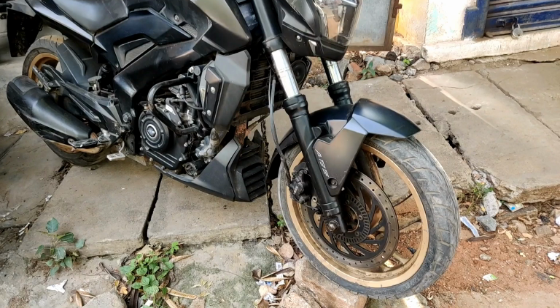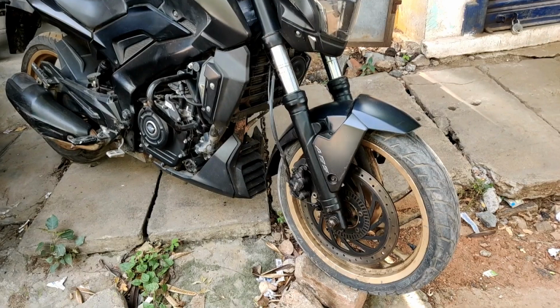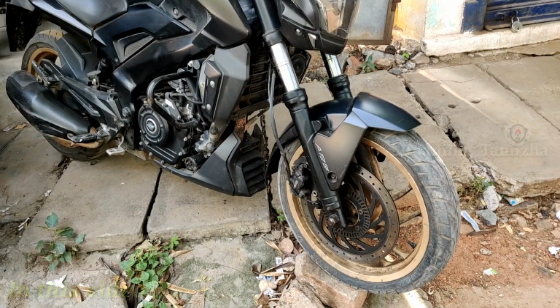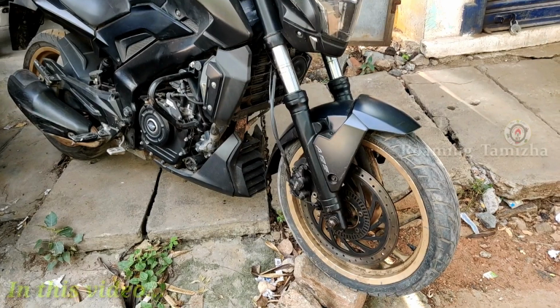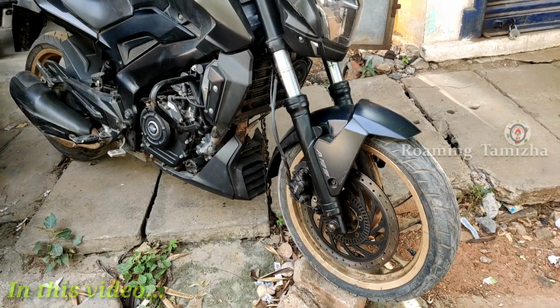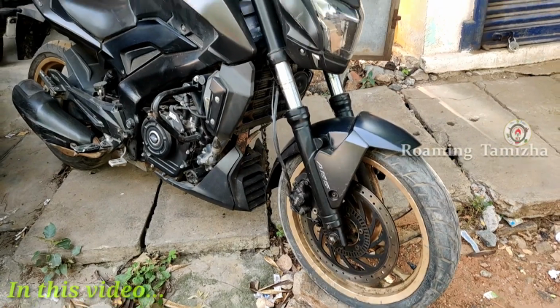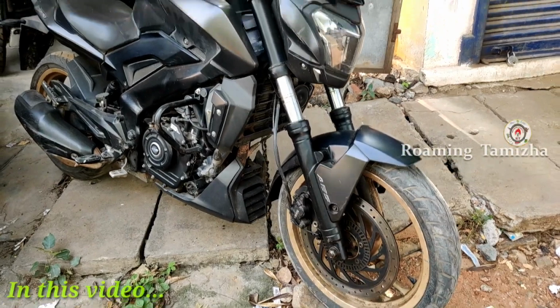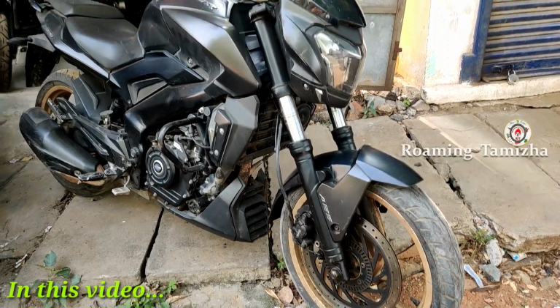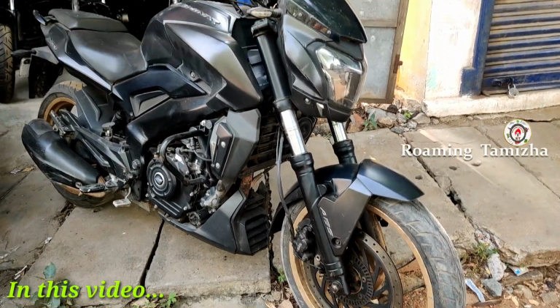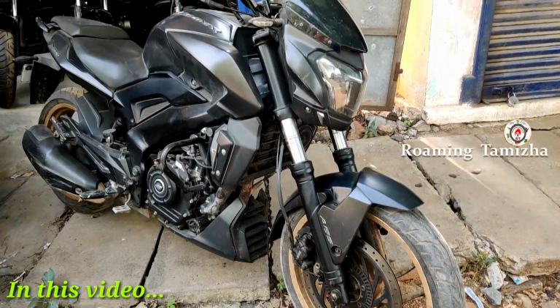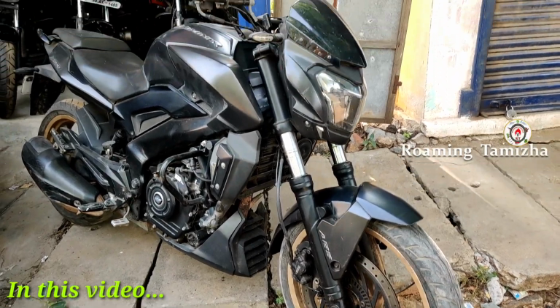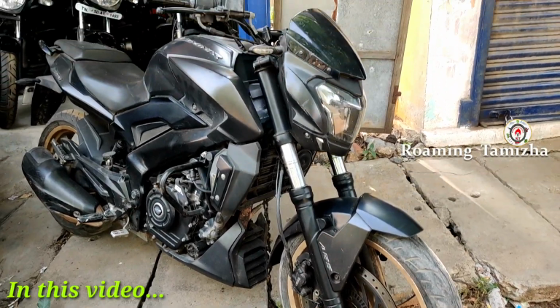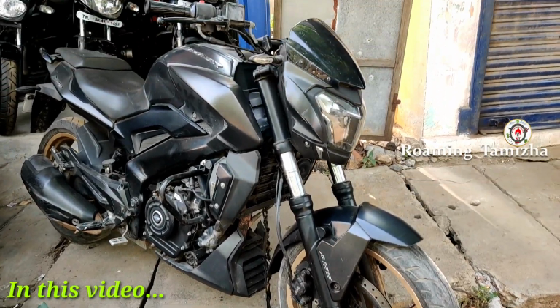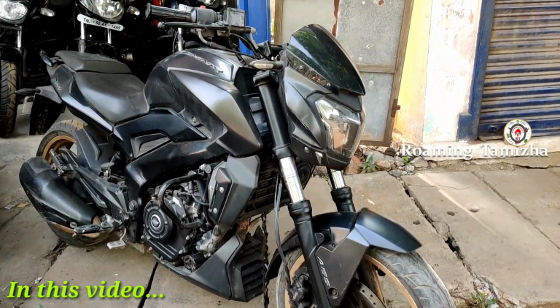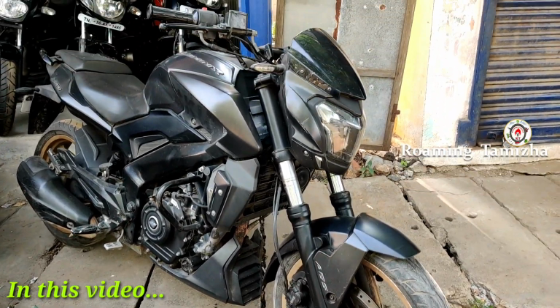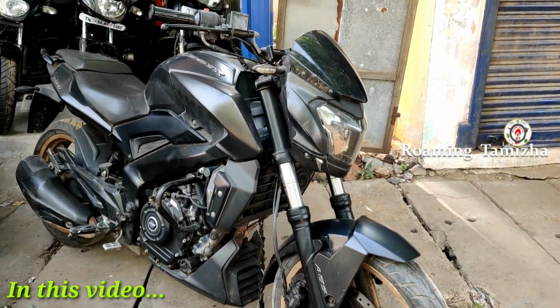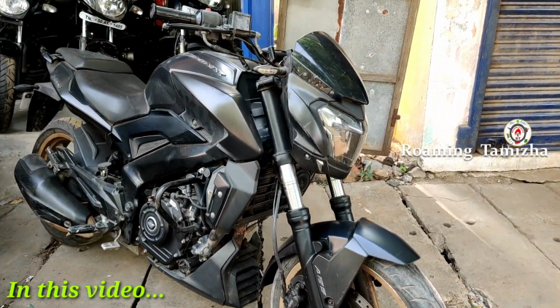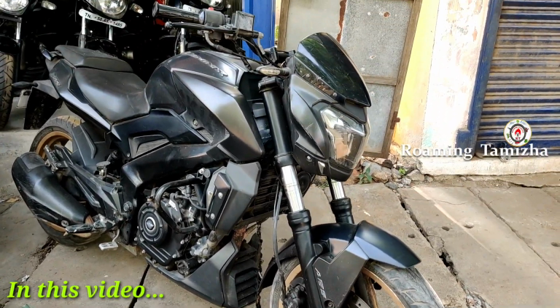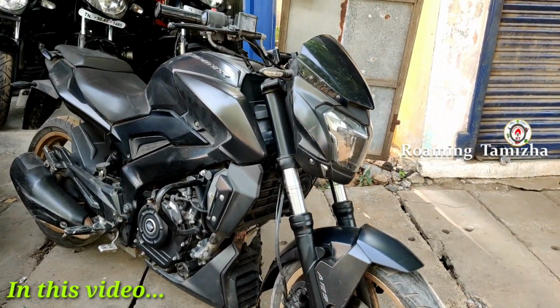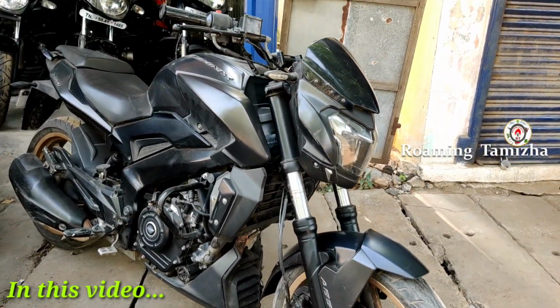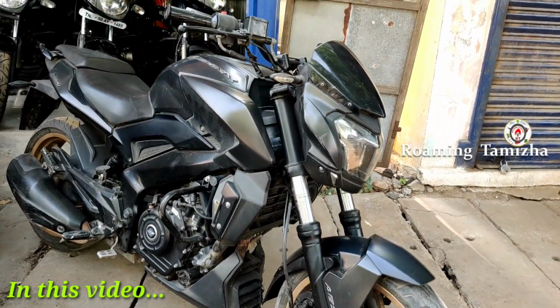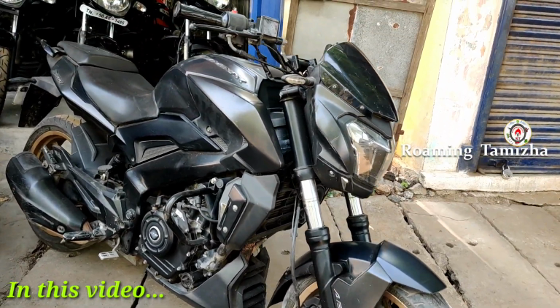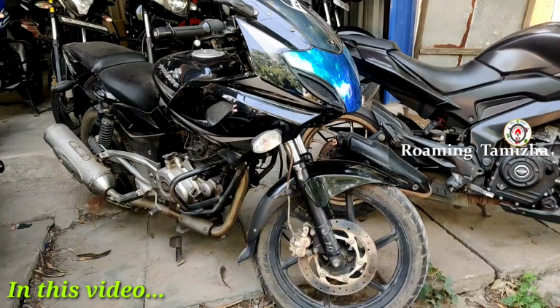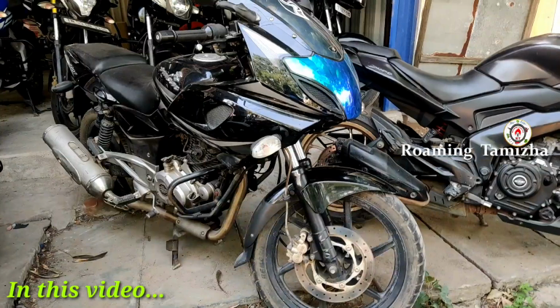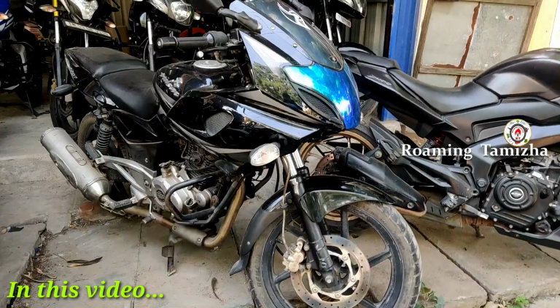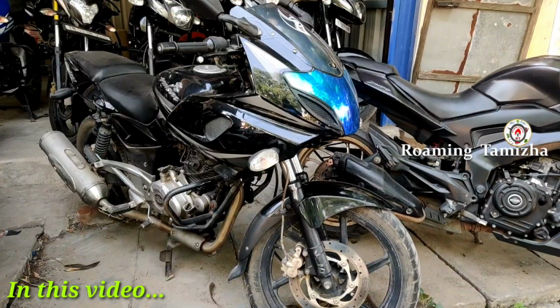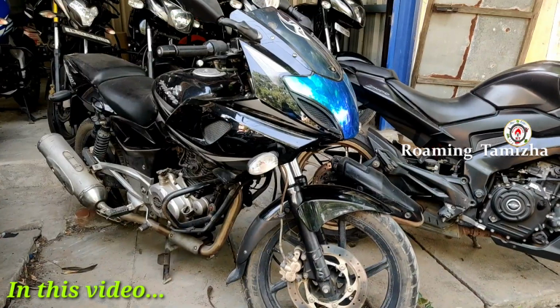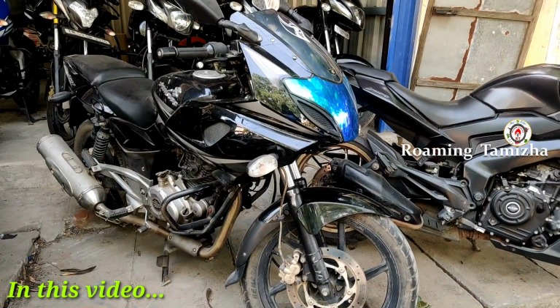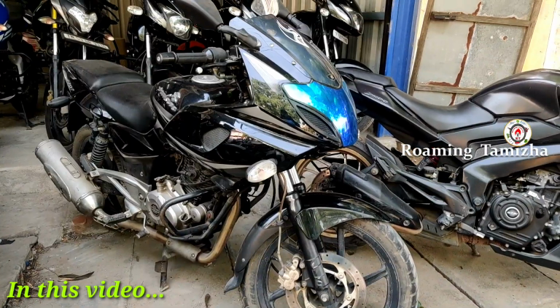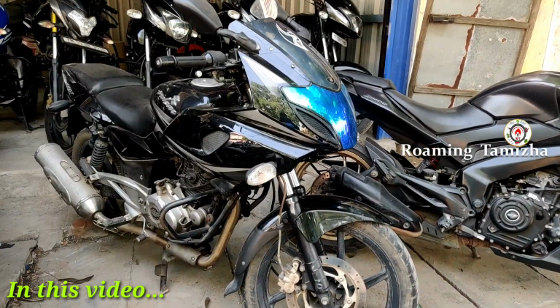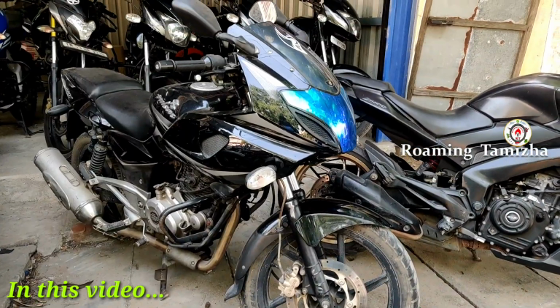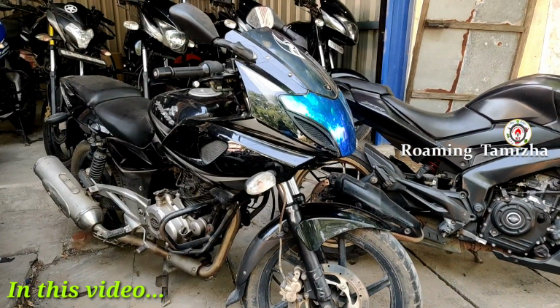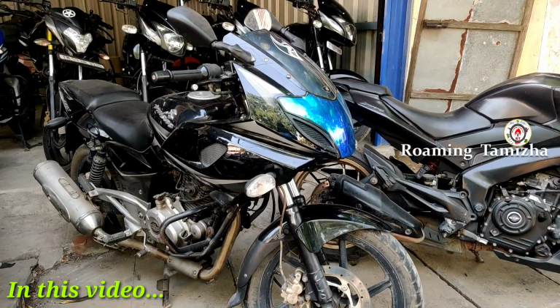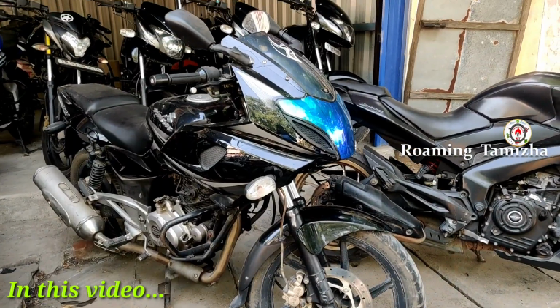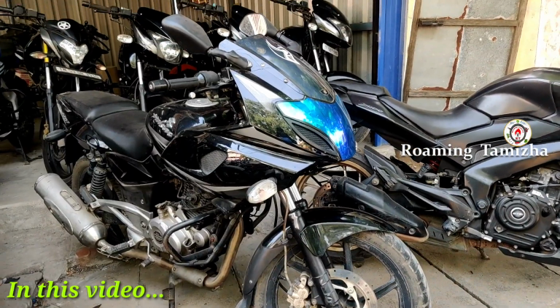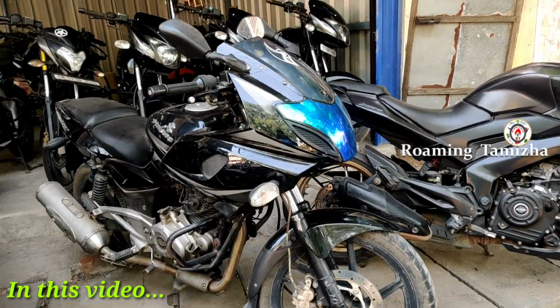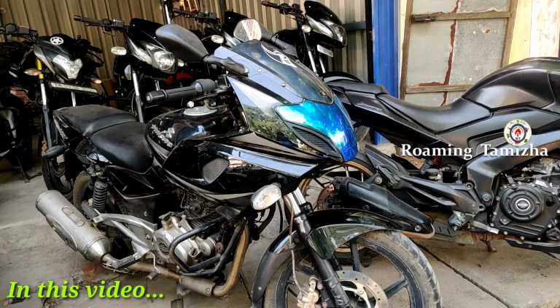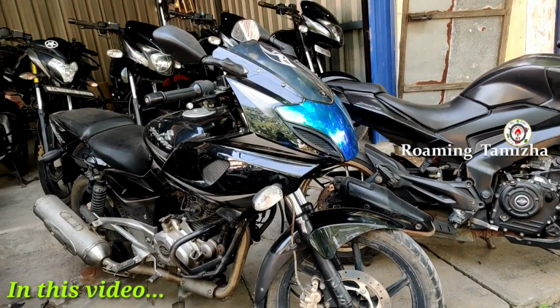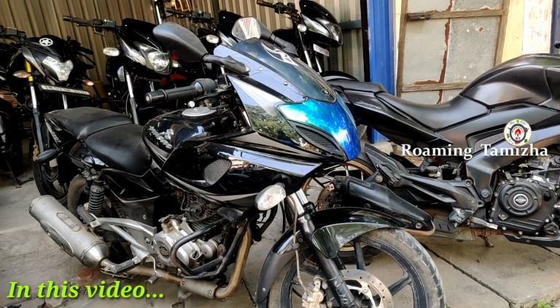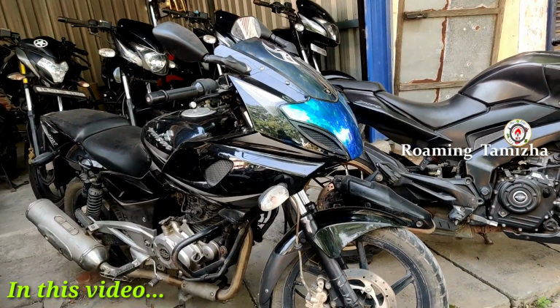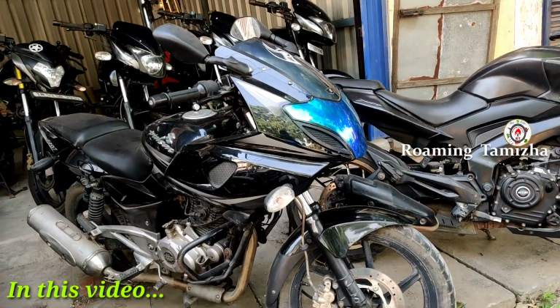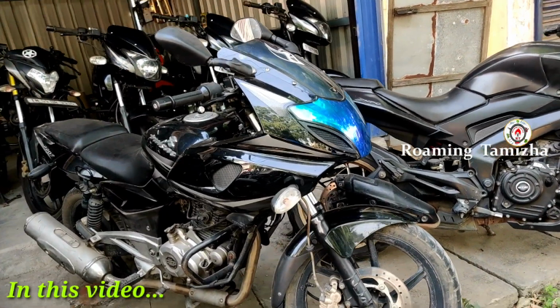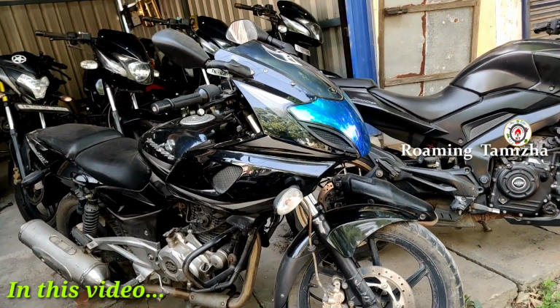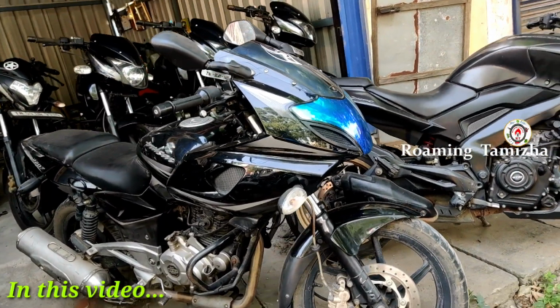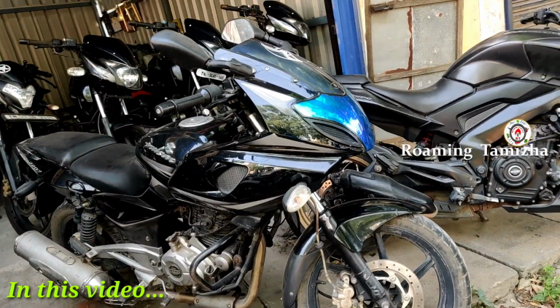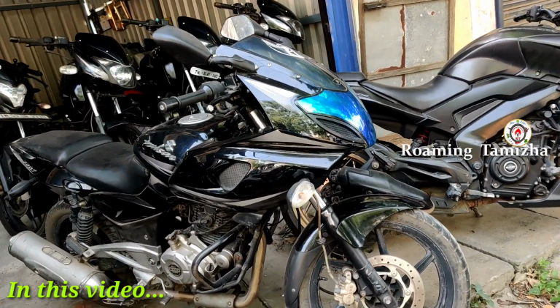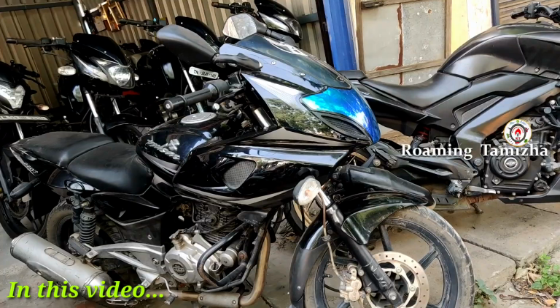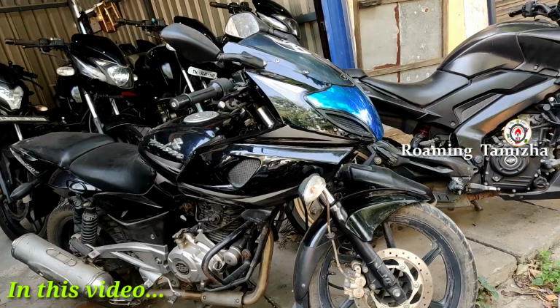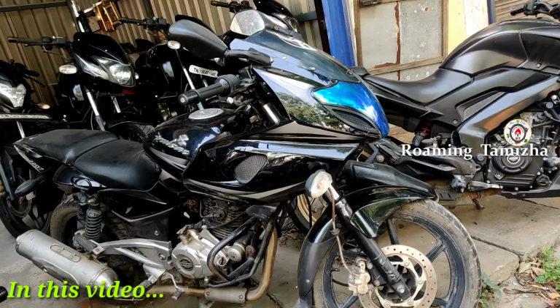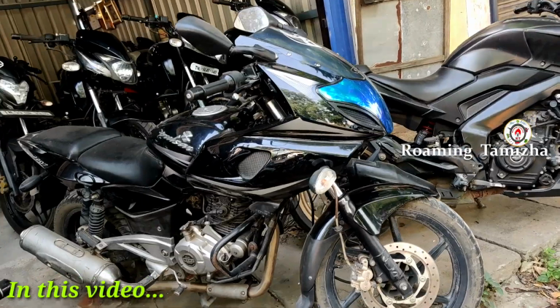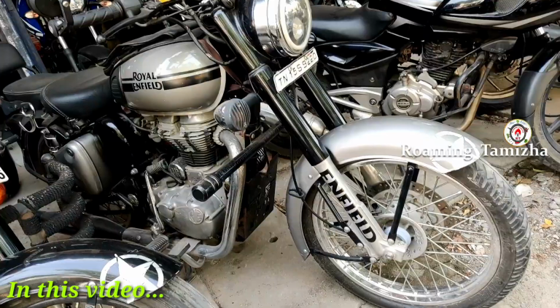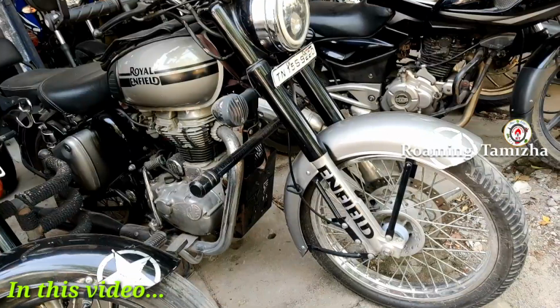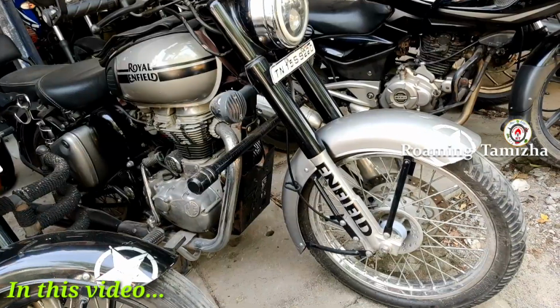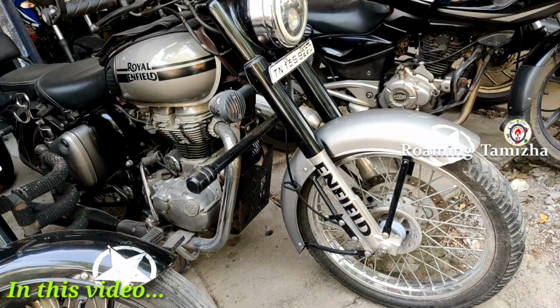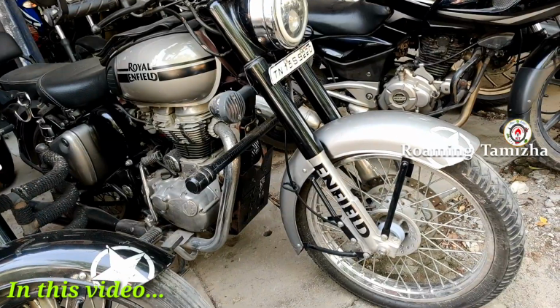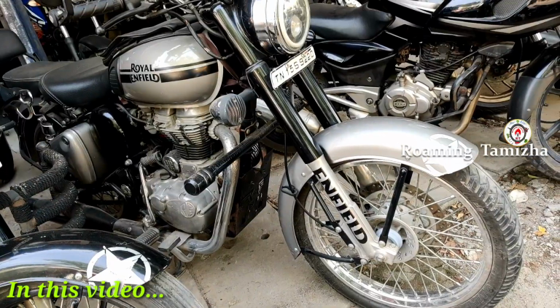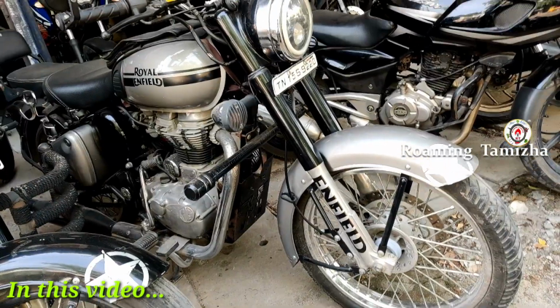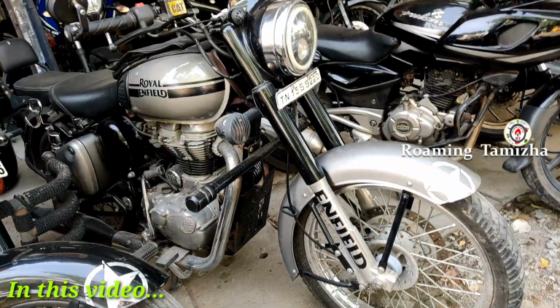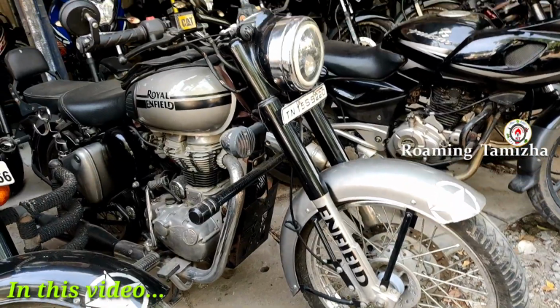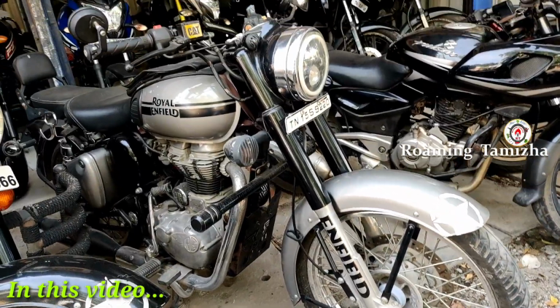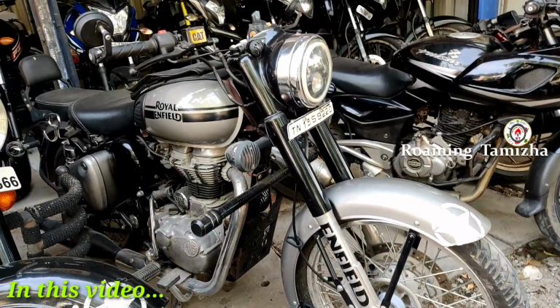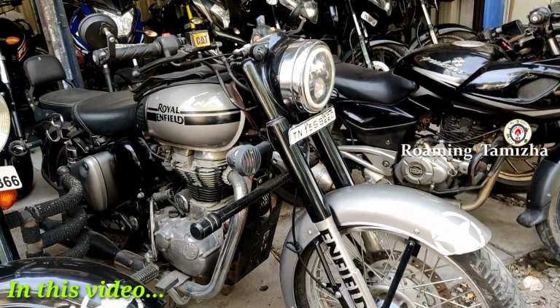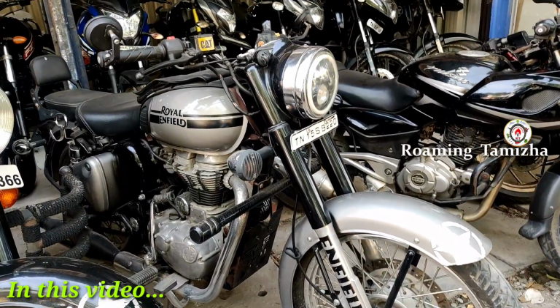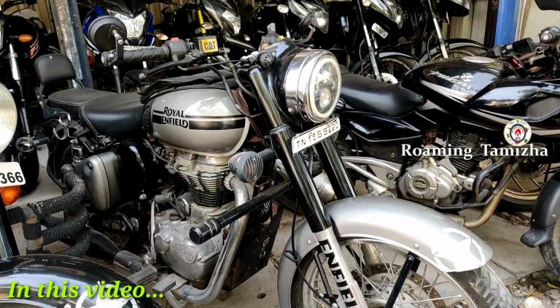This is Dominar, this is 400cc, this is 220, 250, 15G model, 5G registration. In the oil infill, 350.